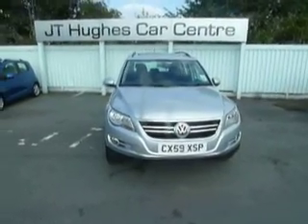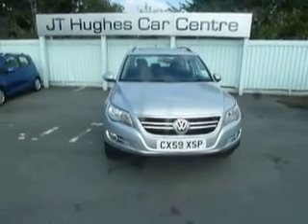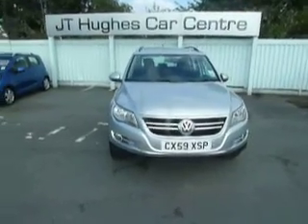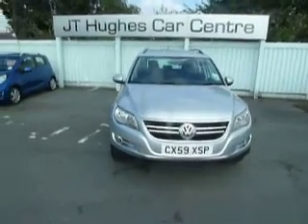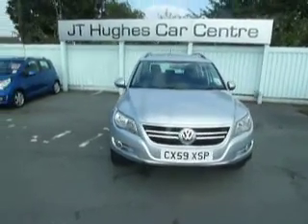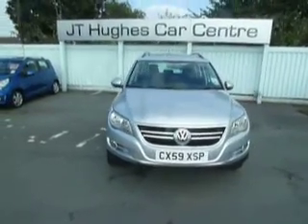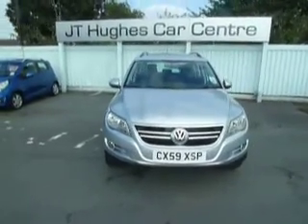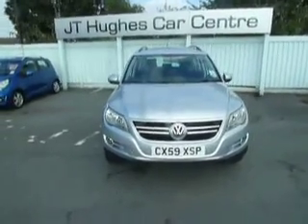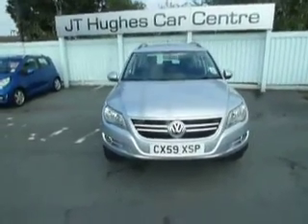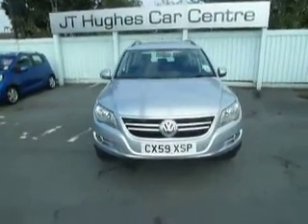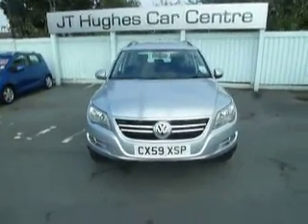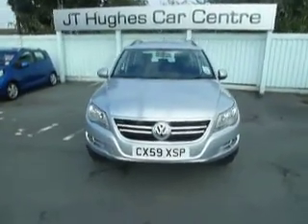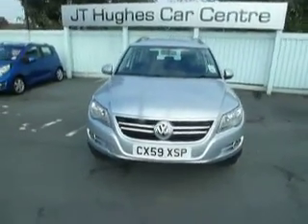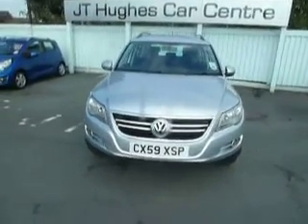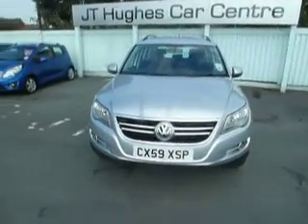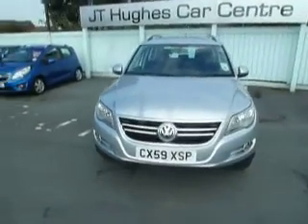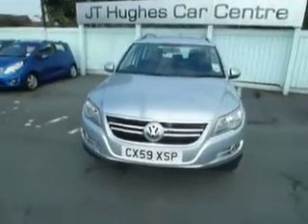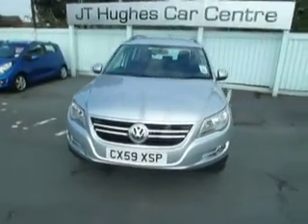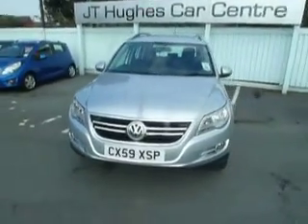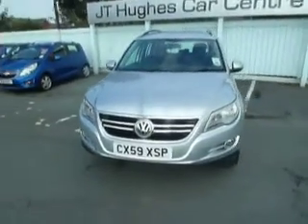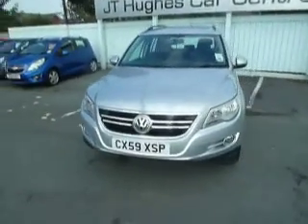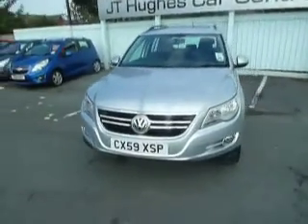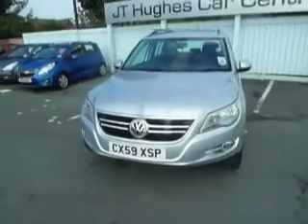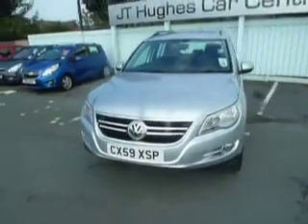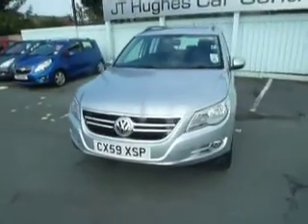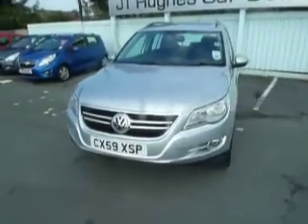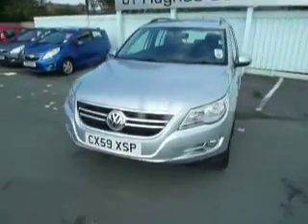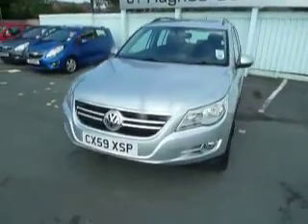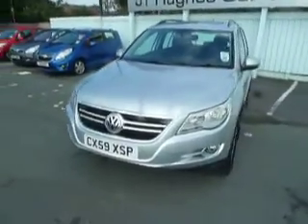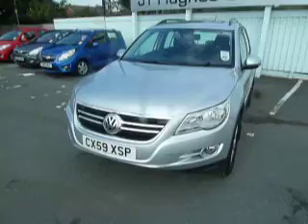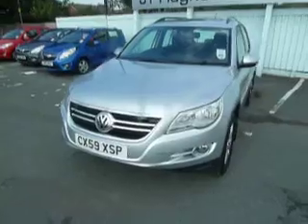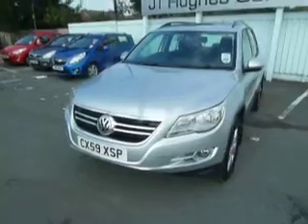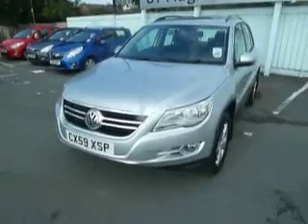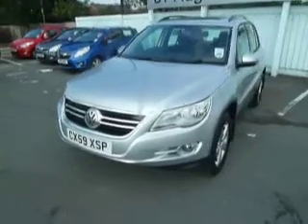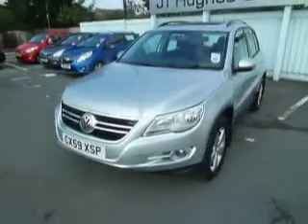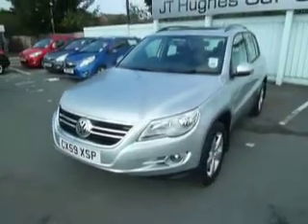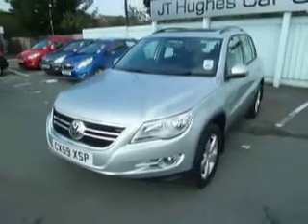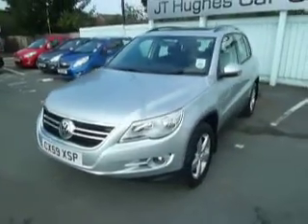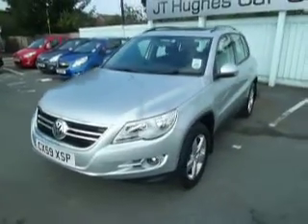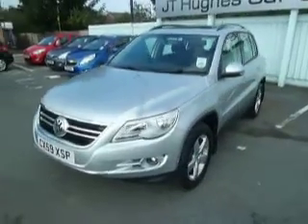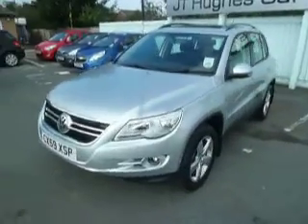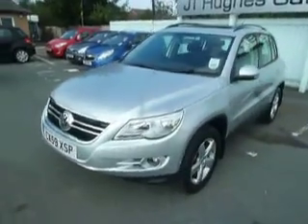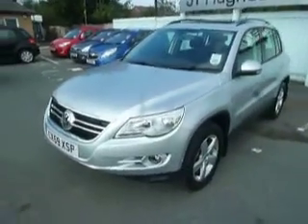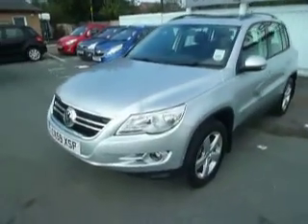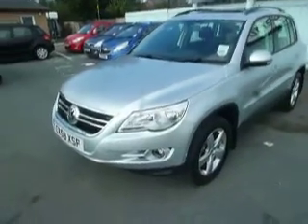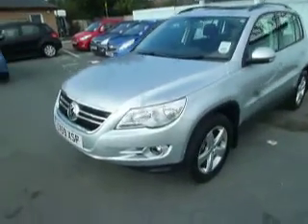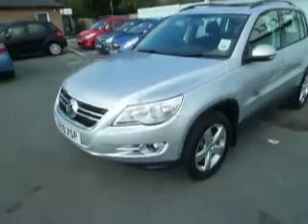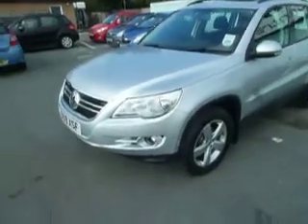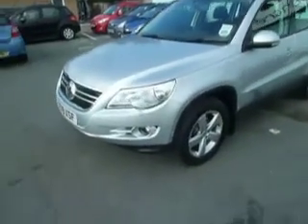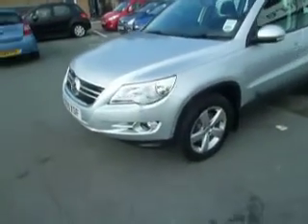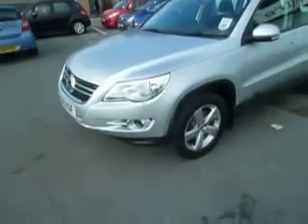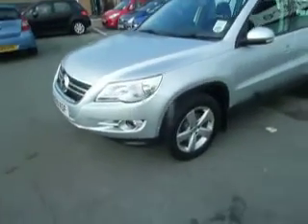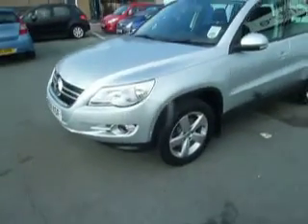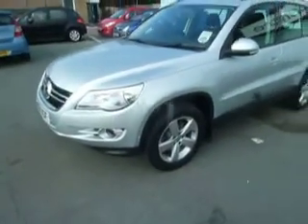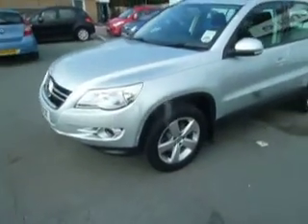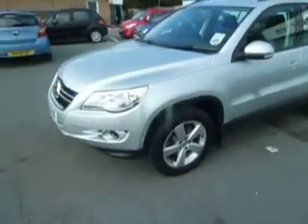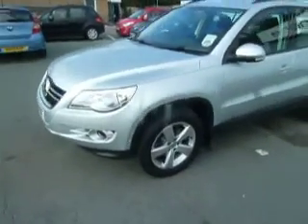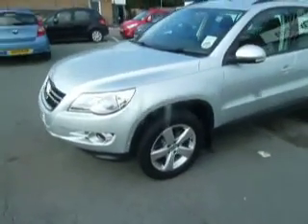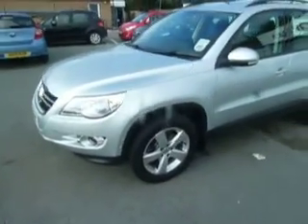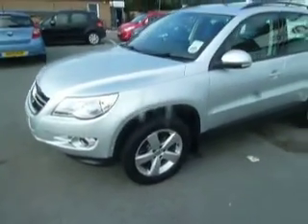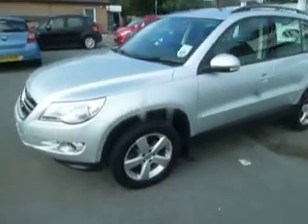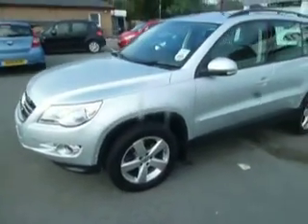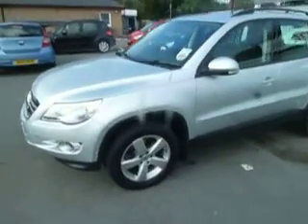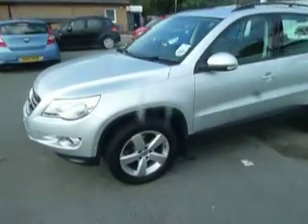Hello there and welcome here to JT Hughes in Oswestry. My name is Clark Allan and I'm going to be showing you around this Volkswagen Tiguan.